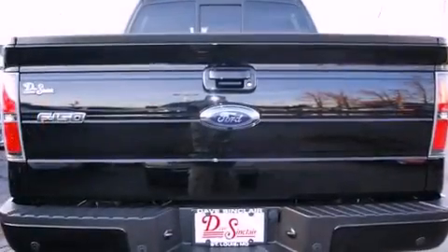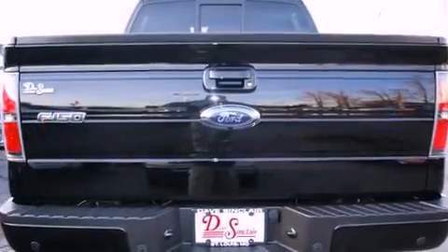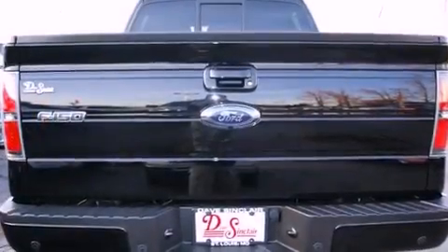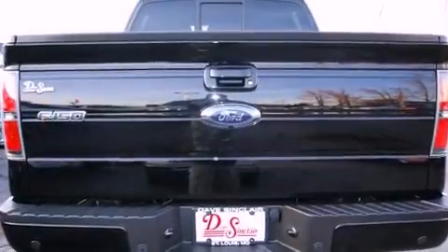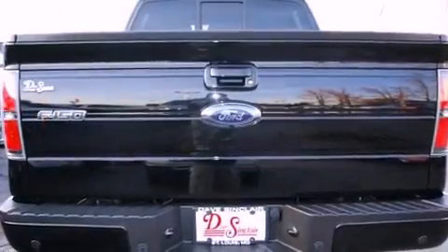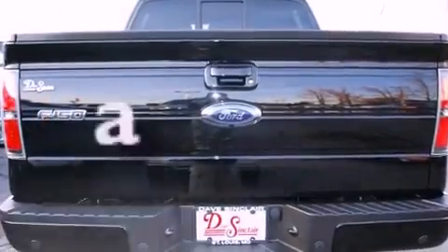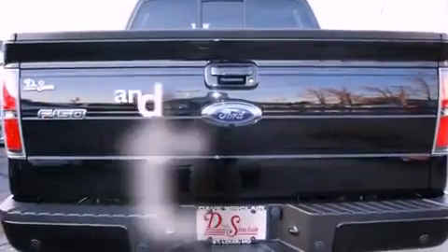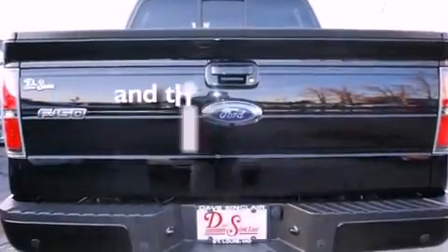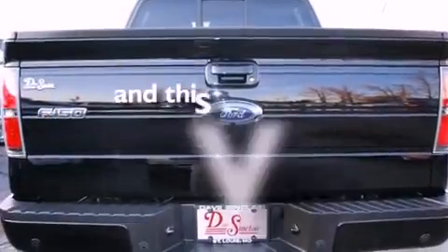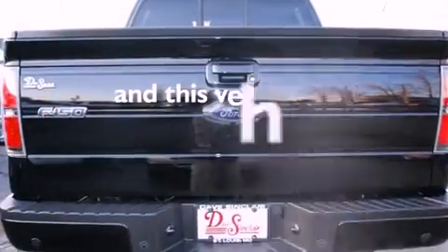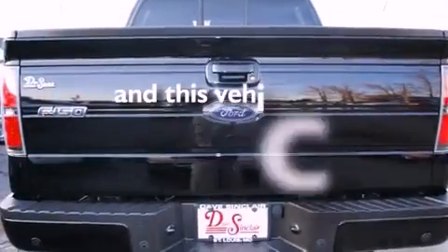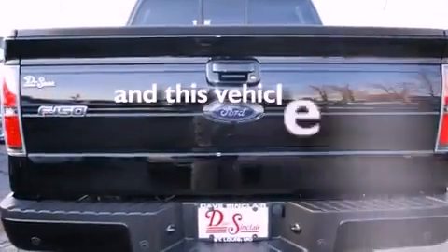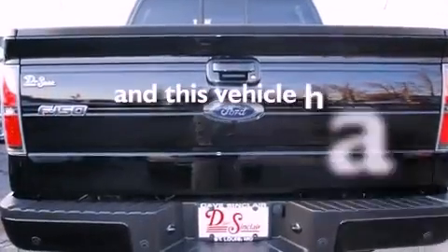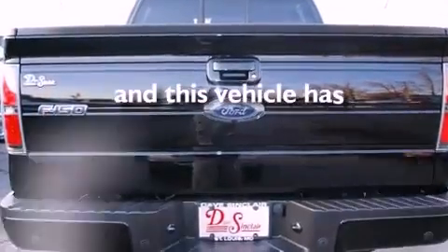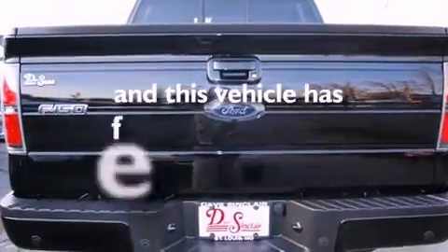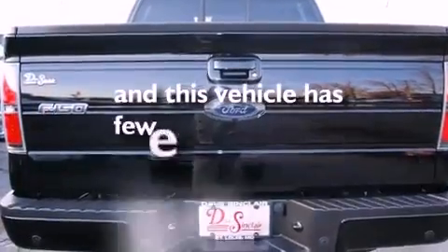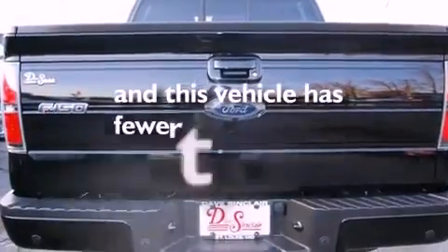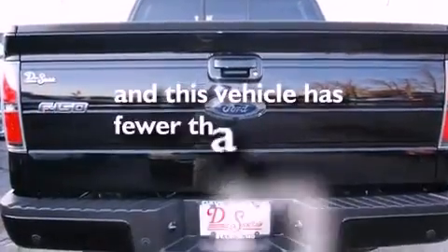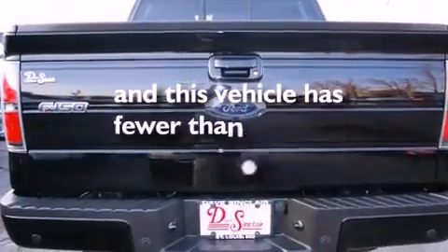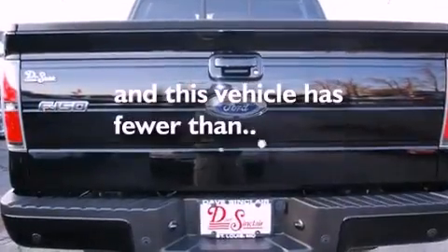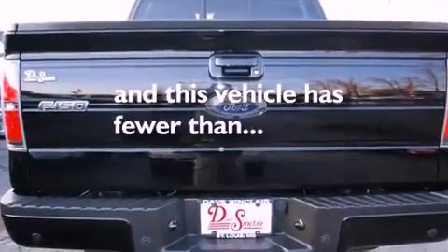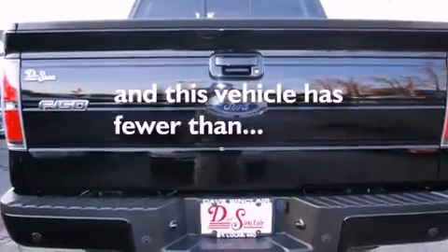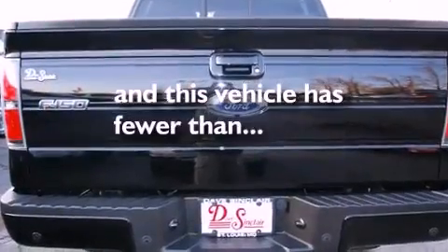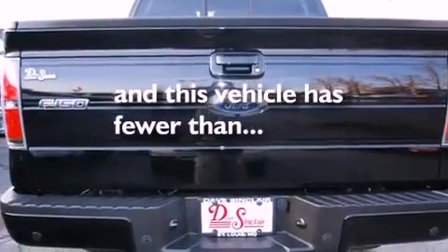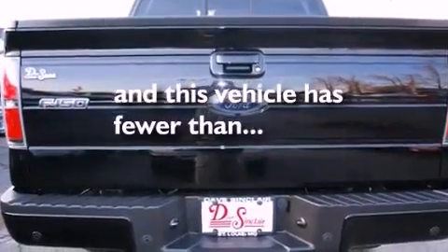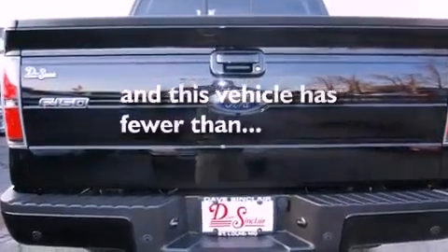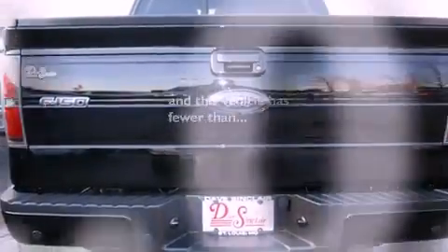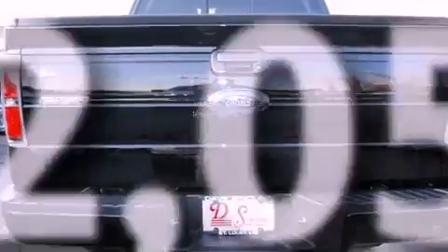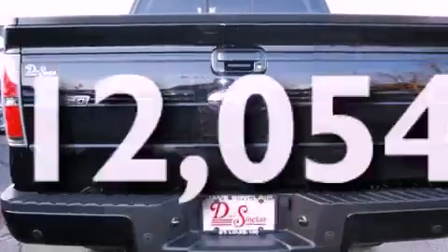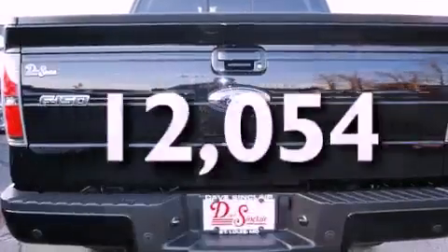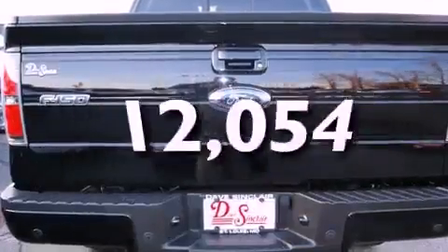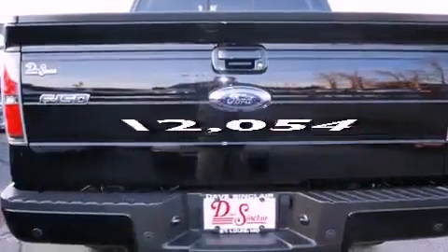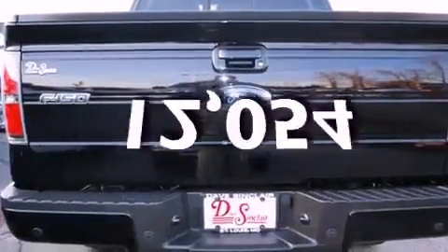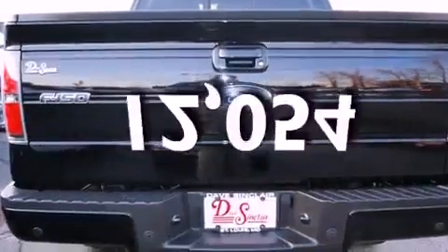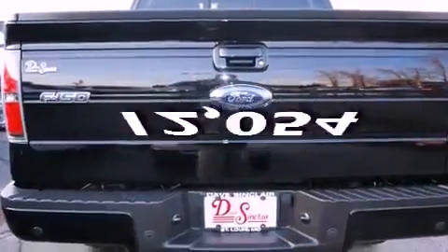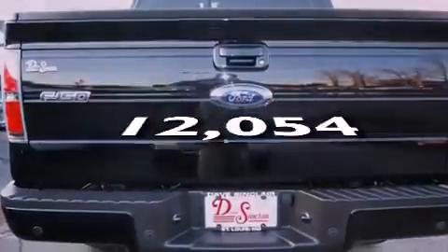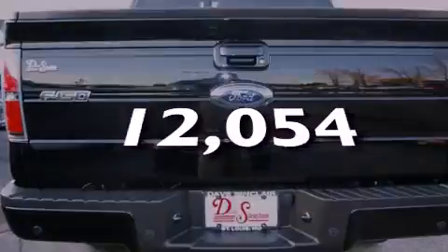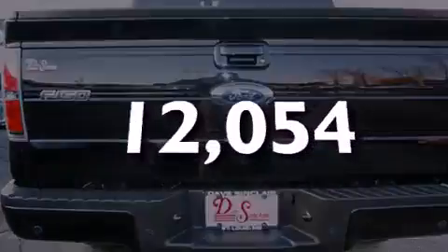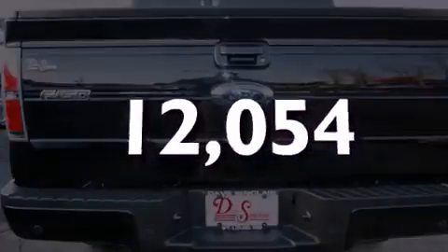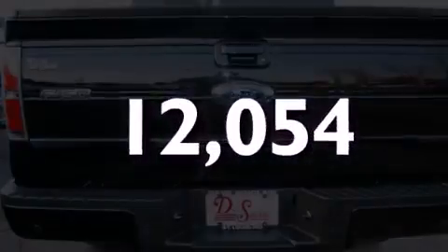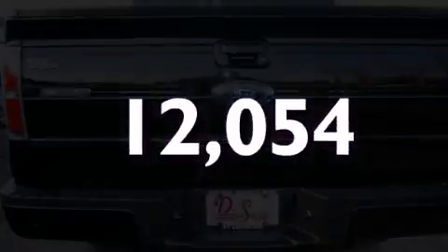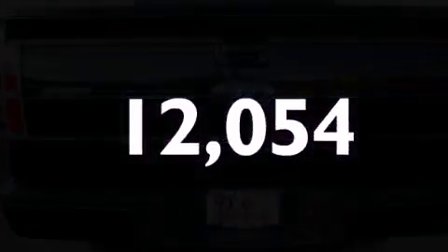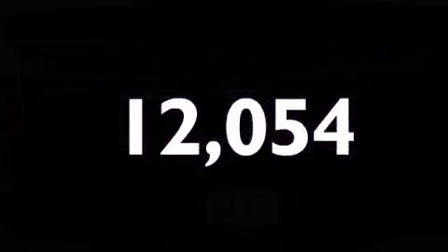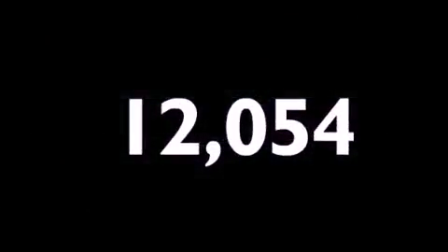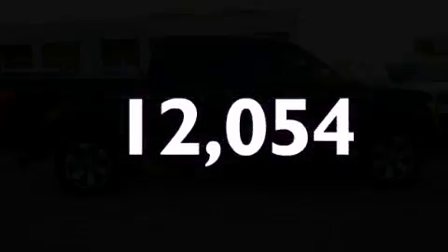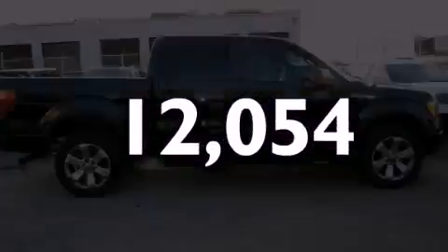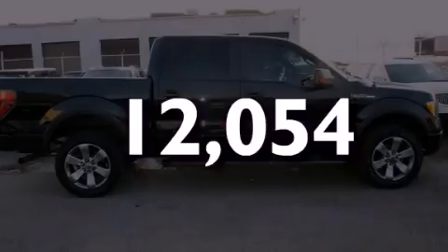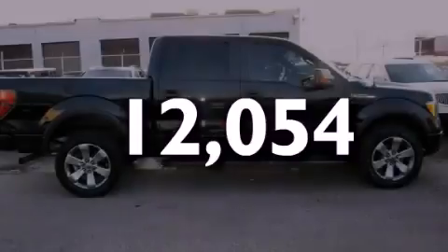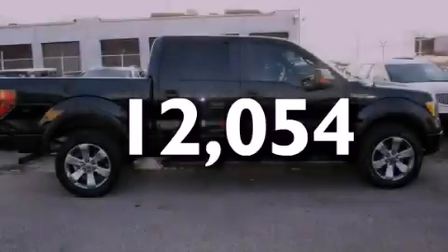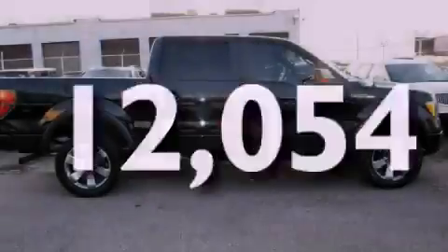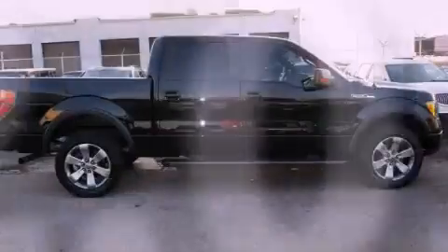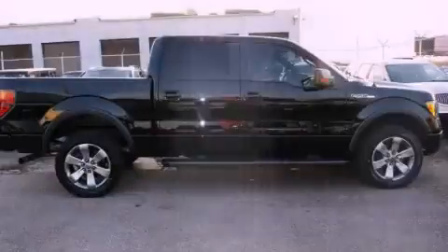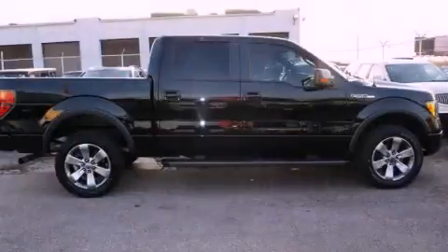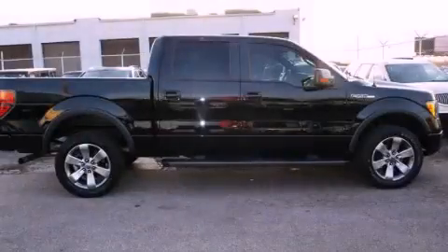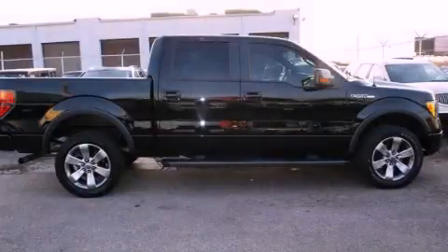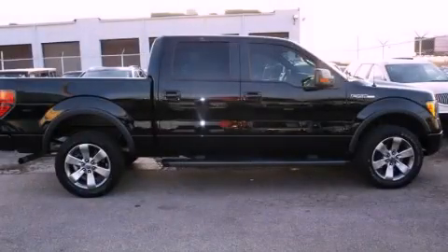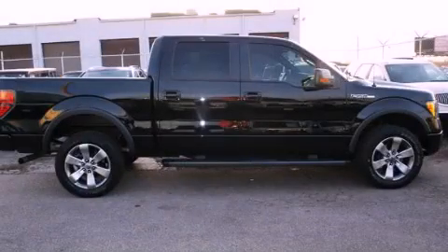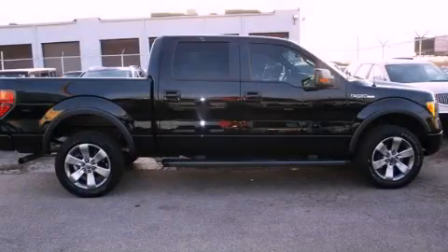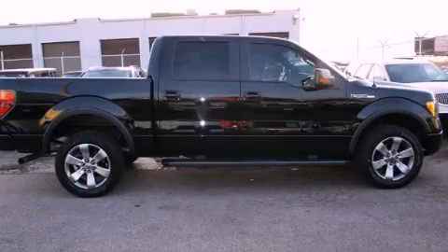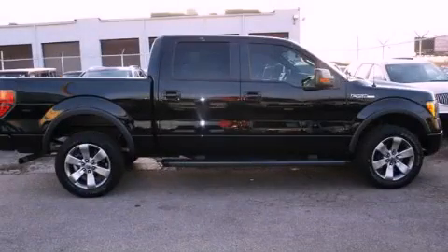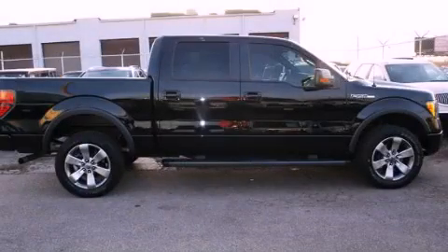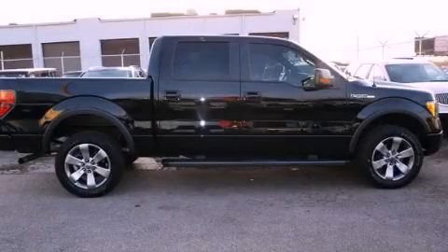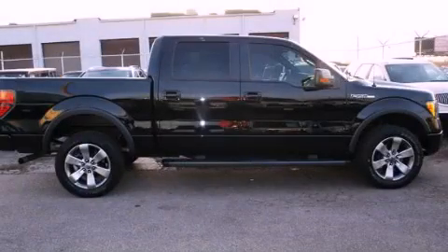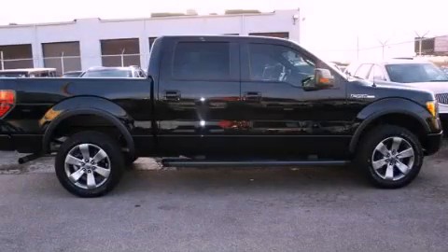And this vehicle has less than 13,000 miles. Contact us today to arrange your test drive.